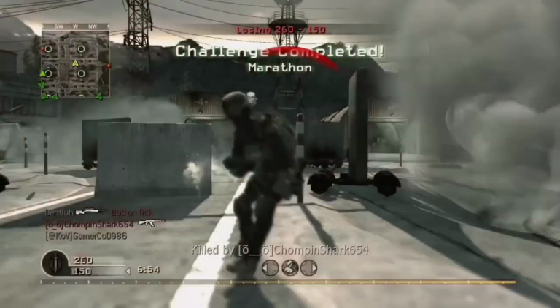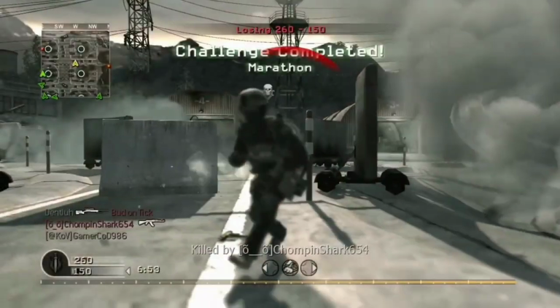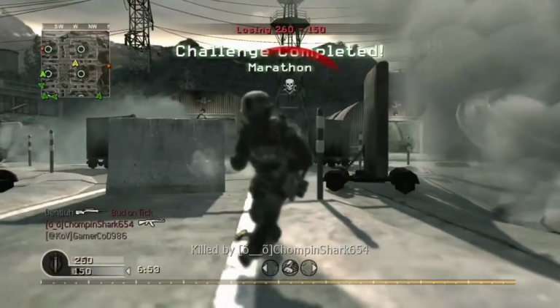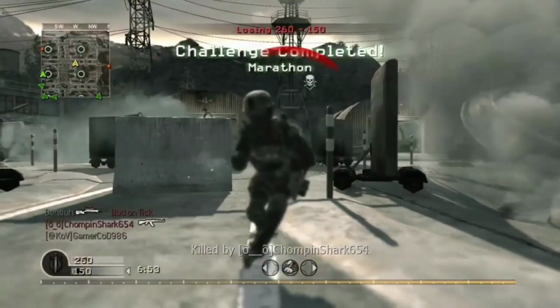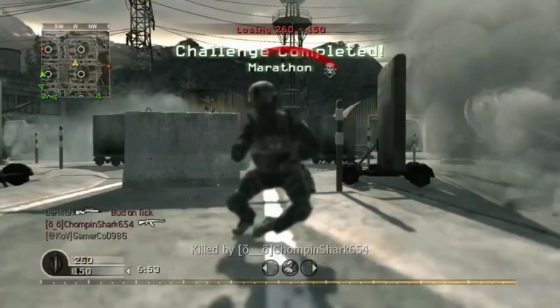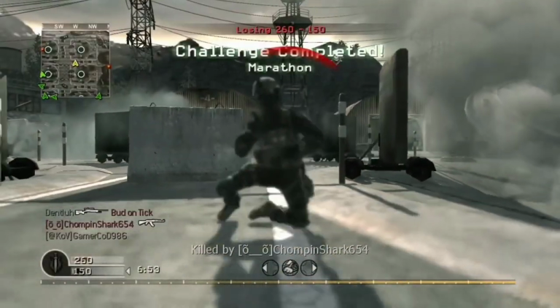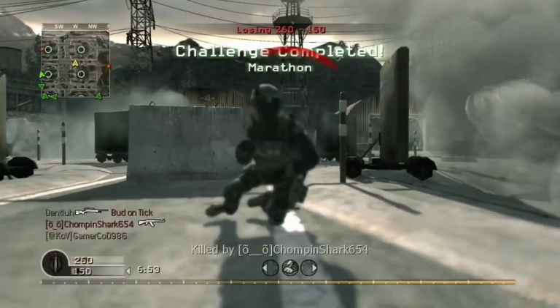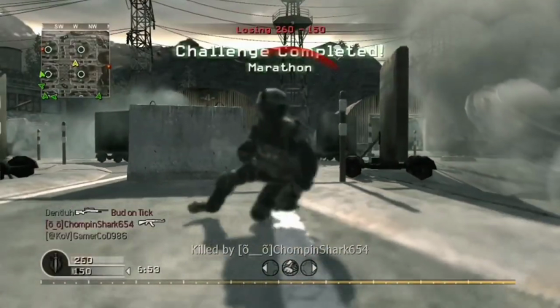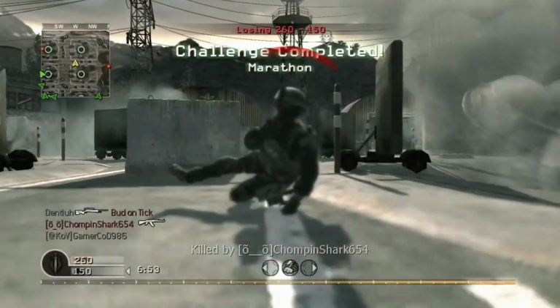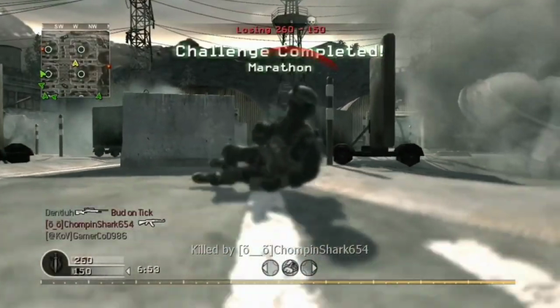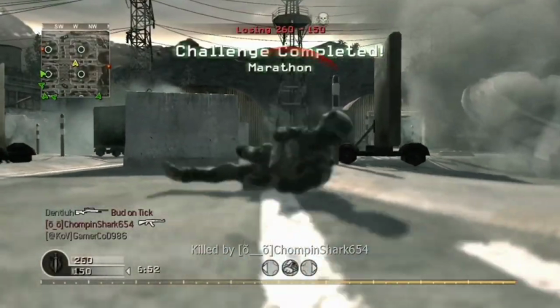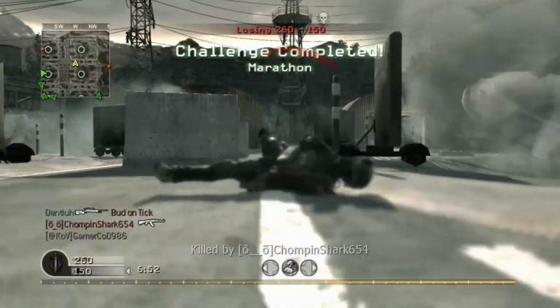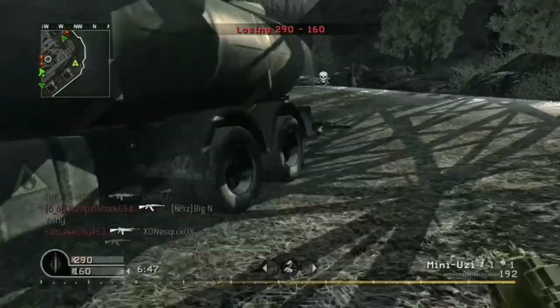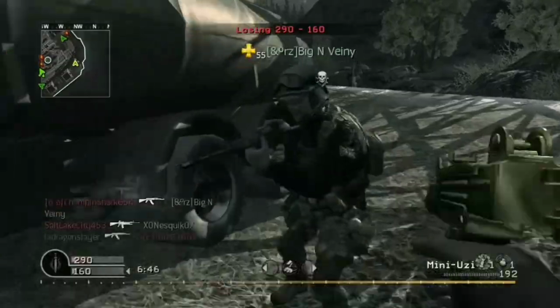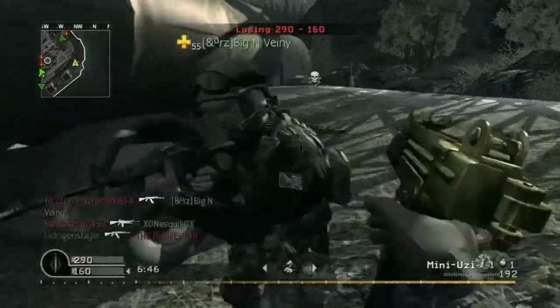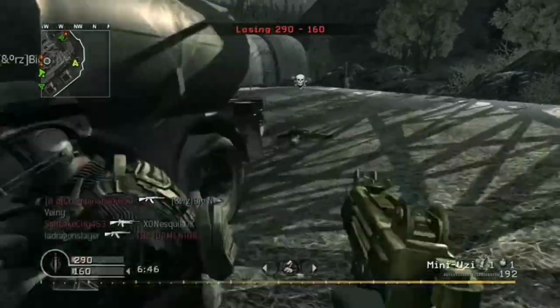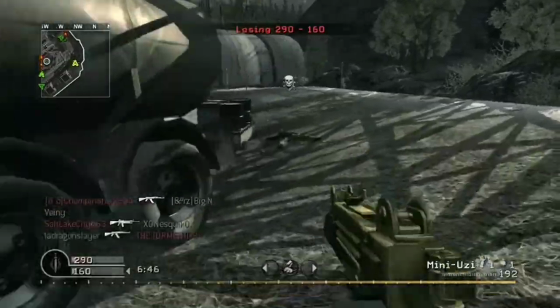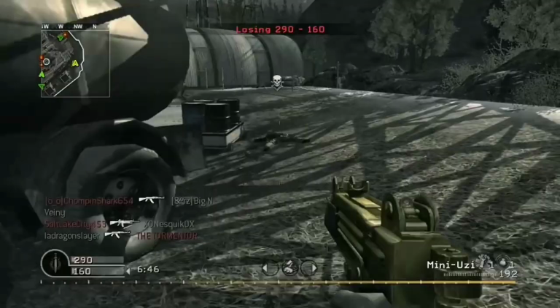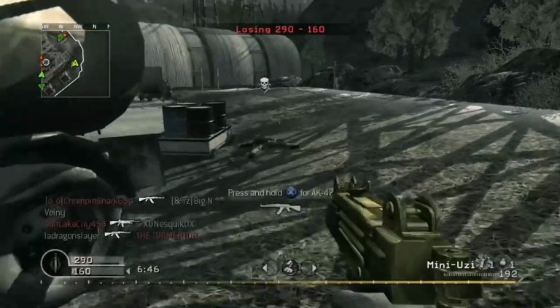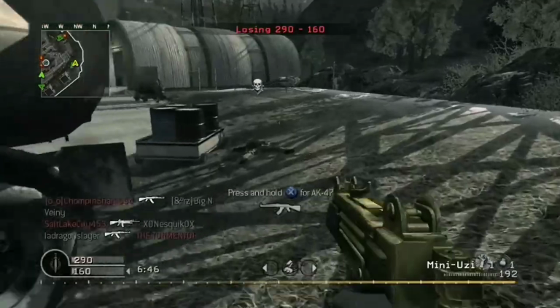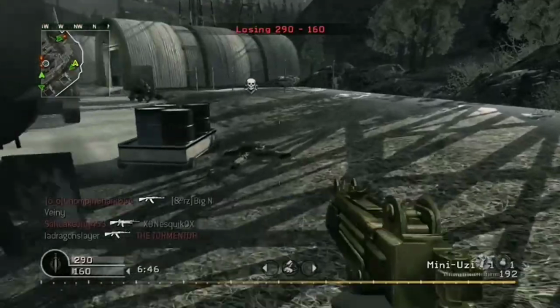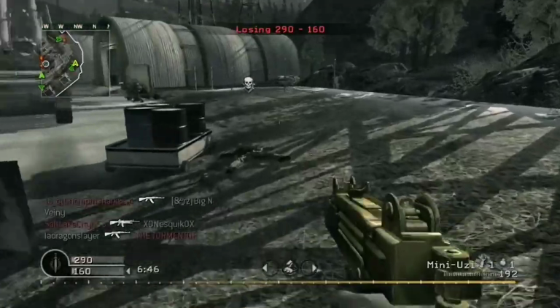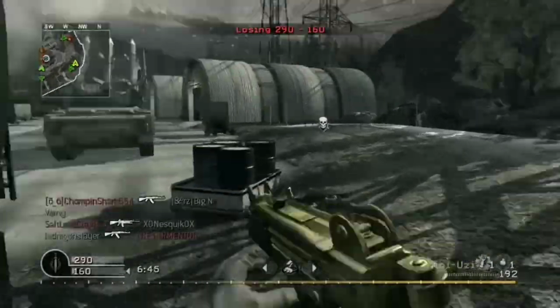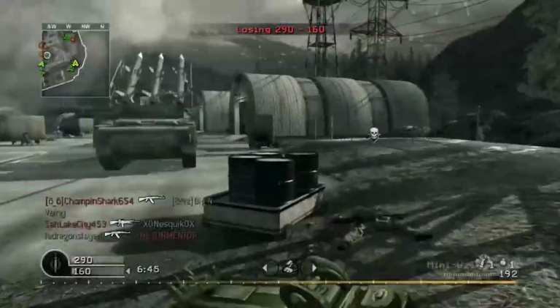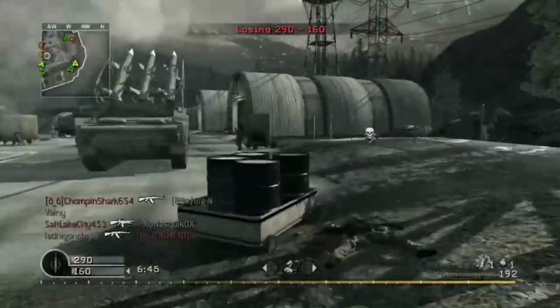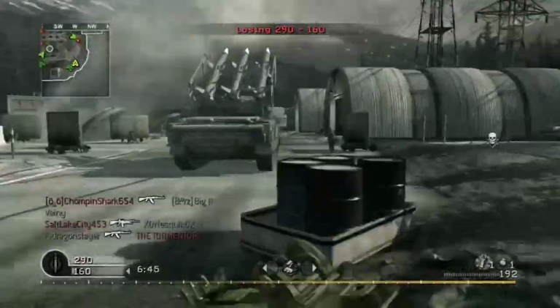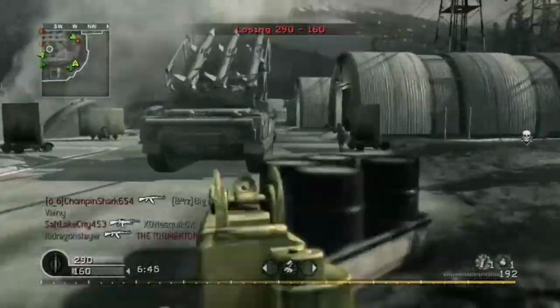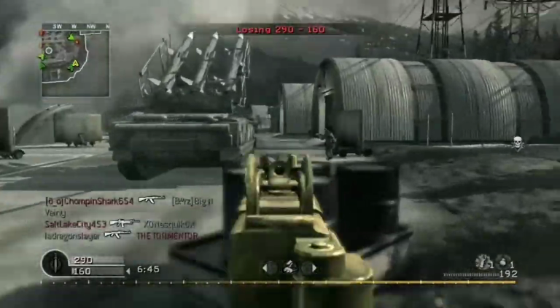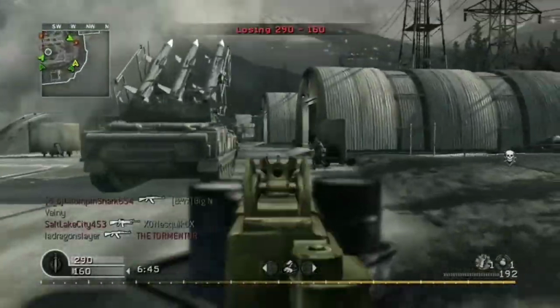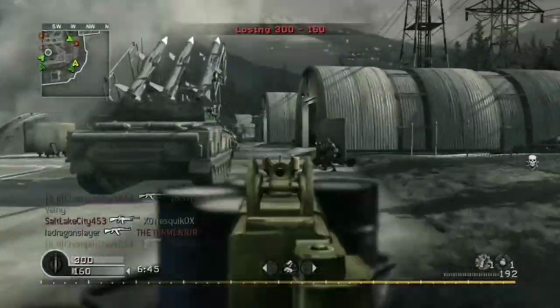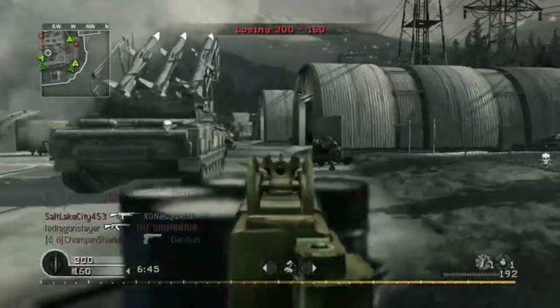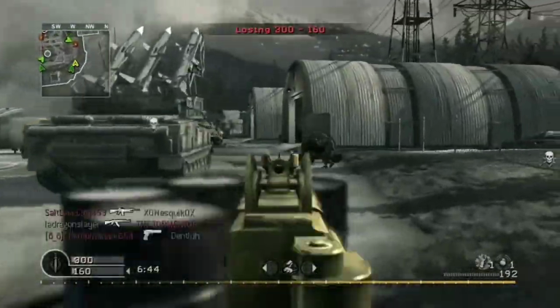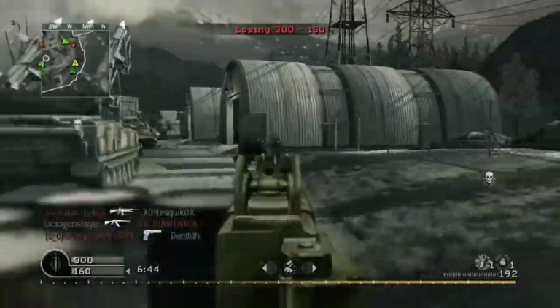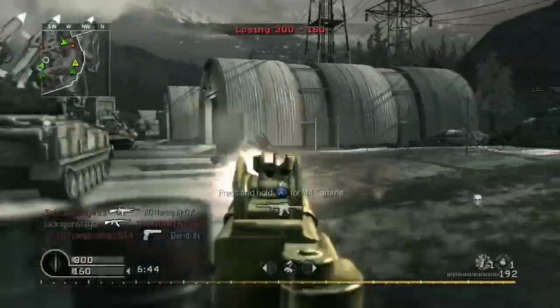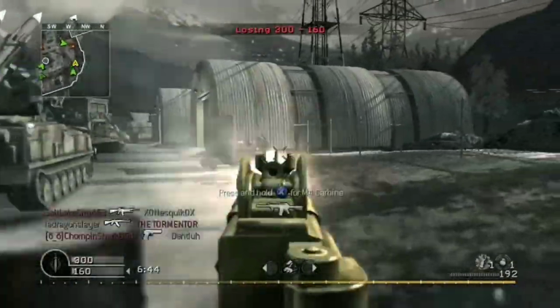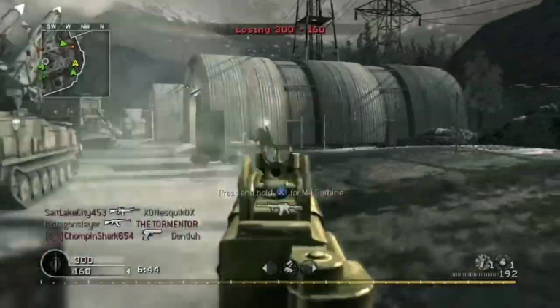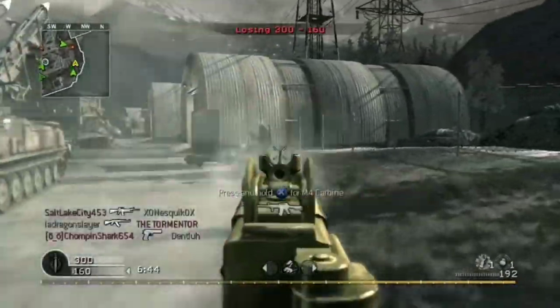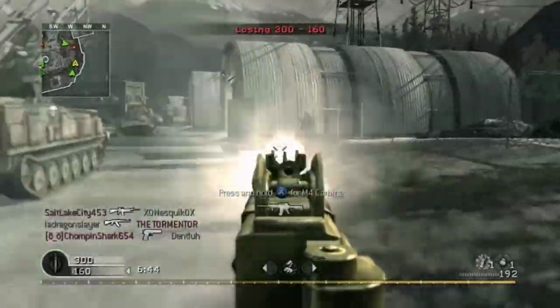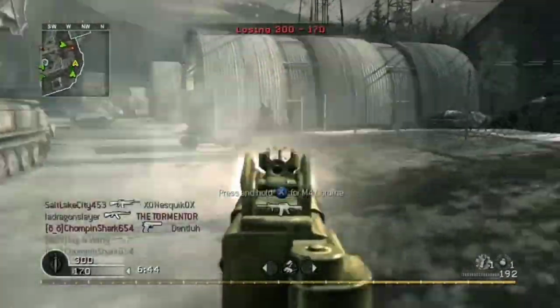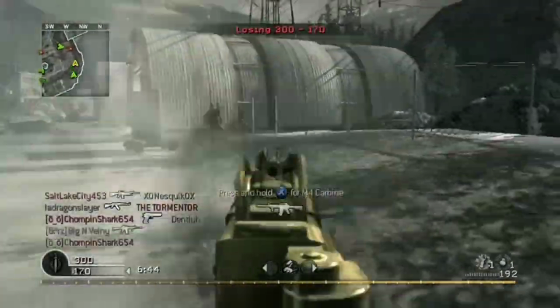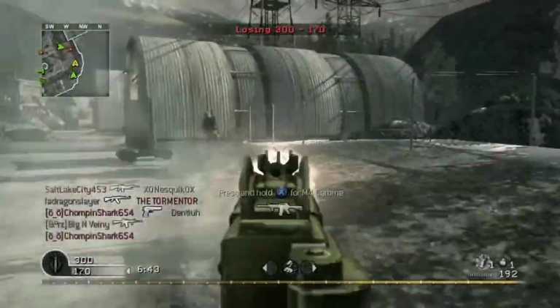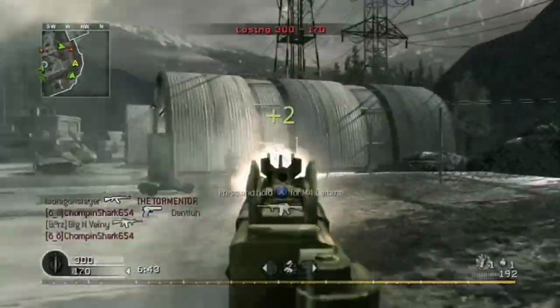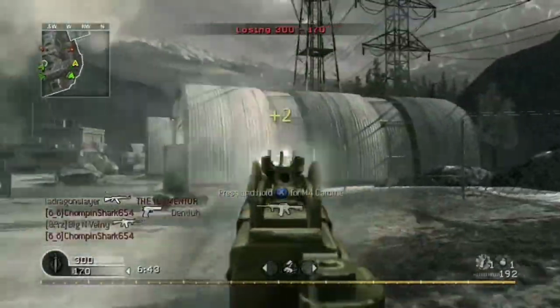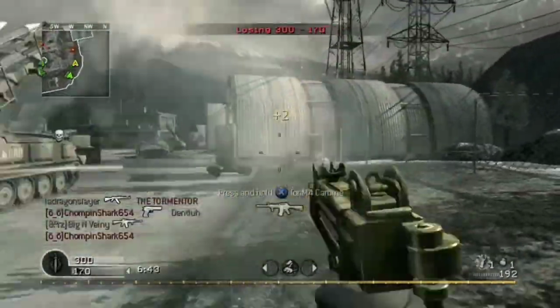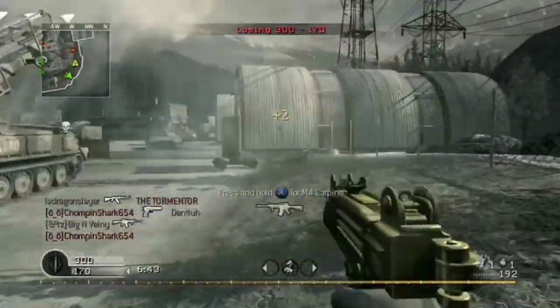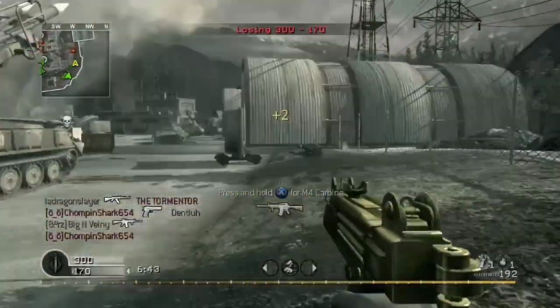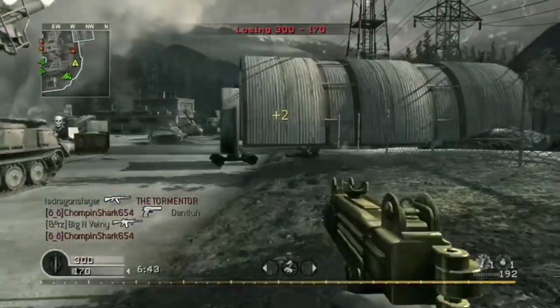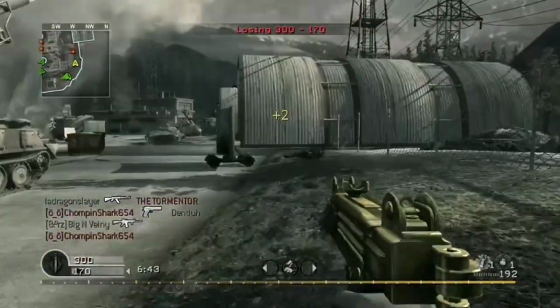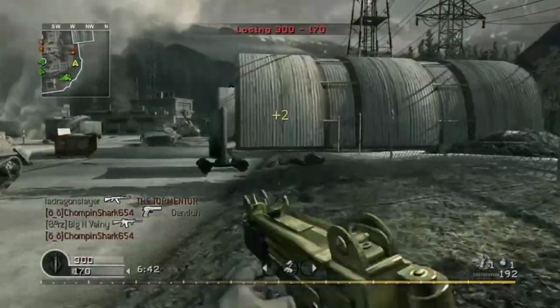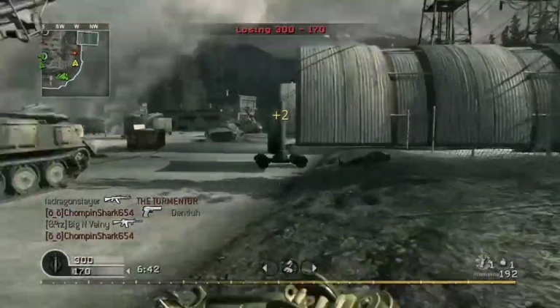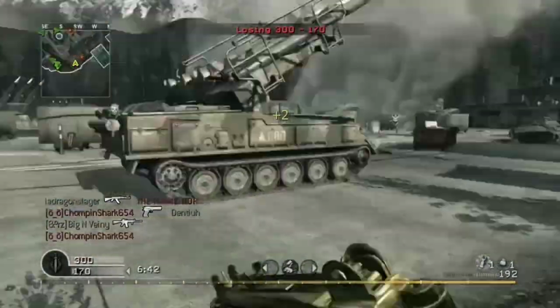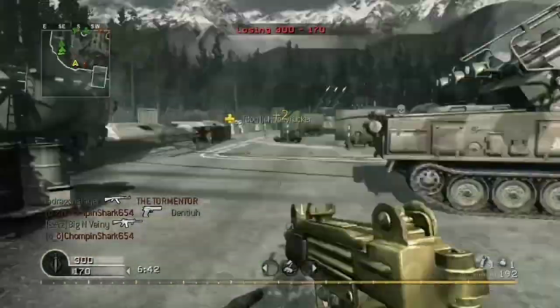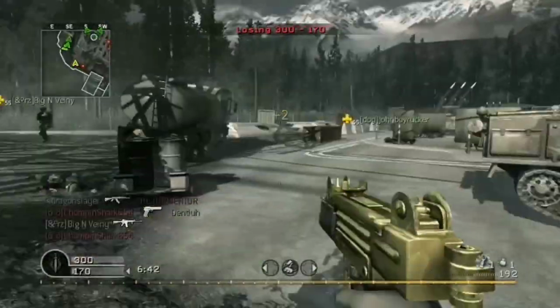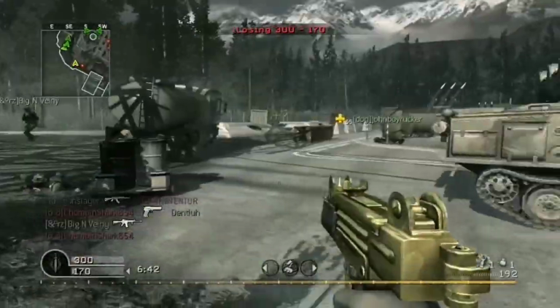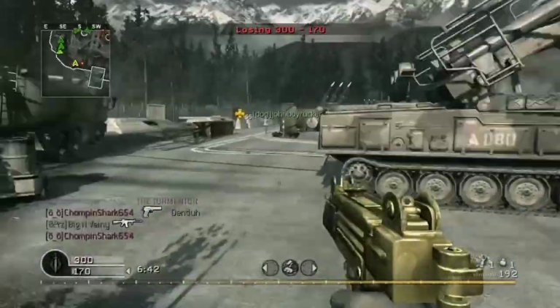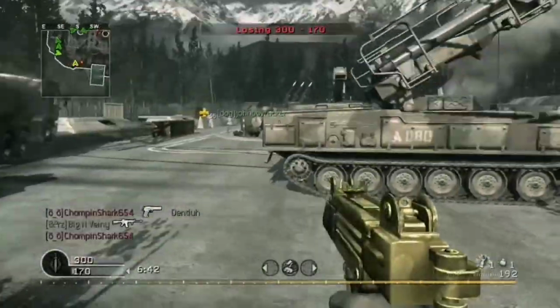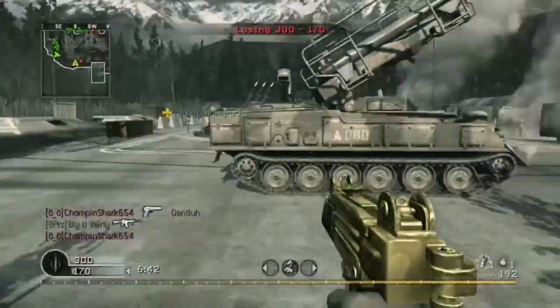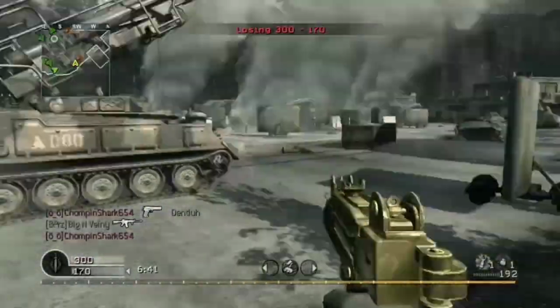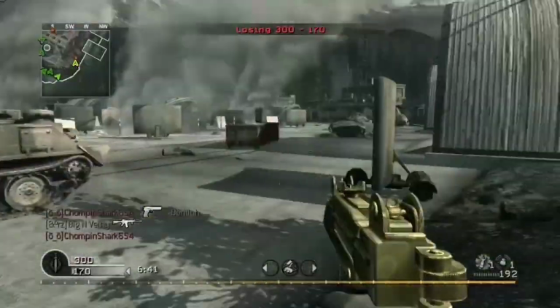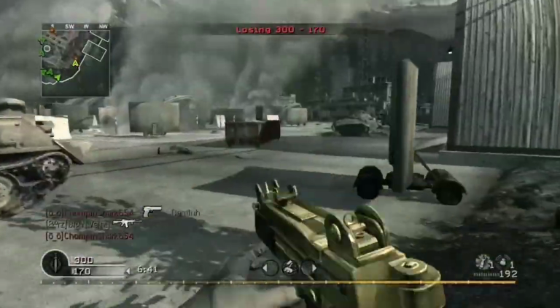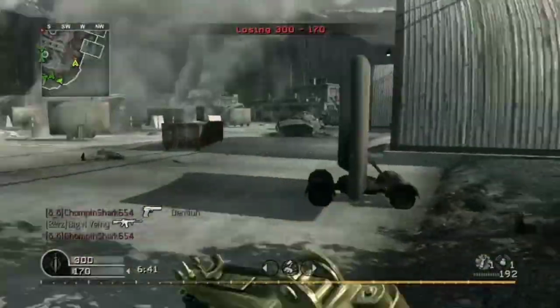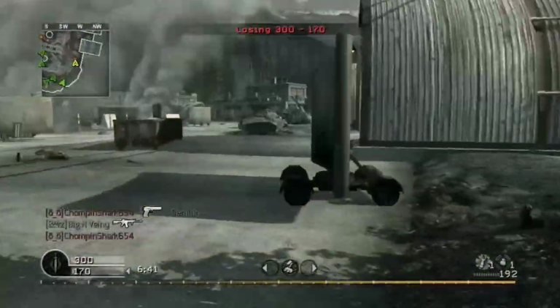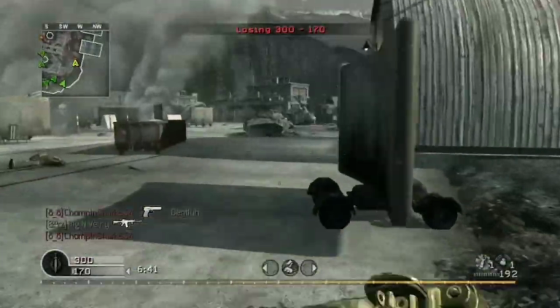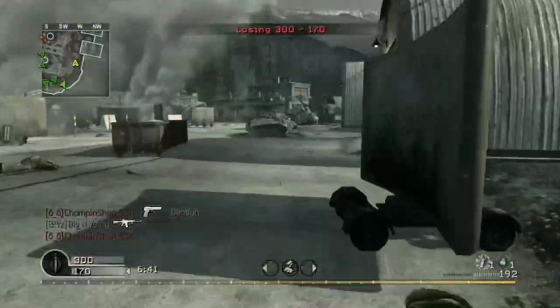The Mini Uzi also has a golden camo which you unlock after completing every submachine gun challenge.